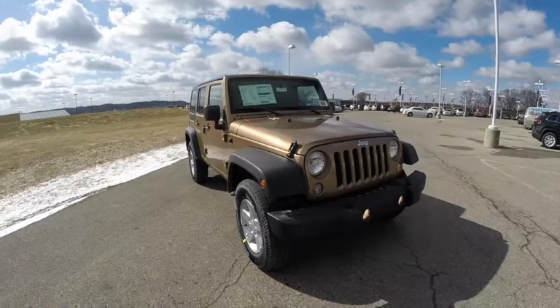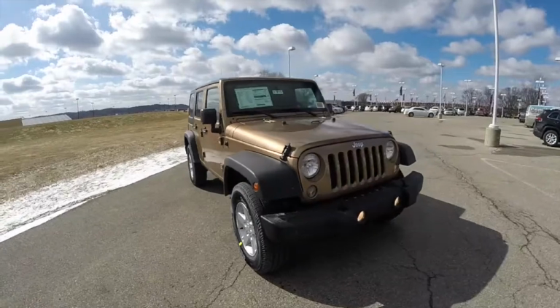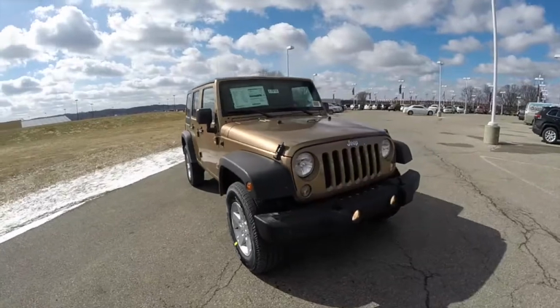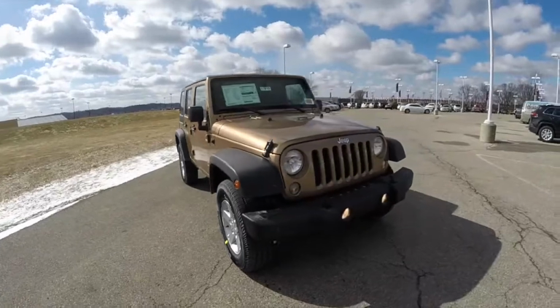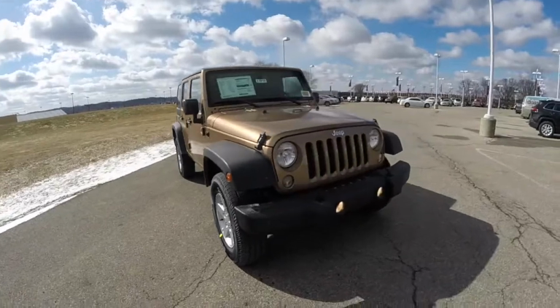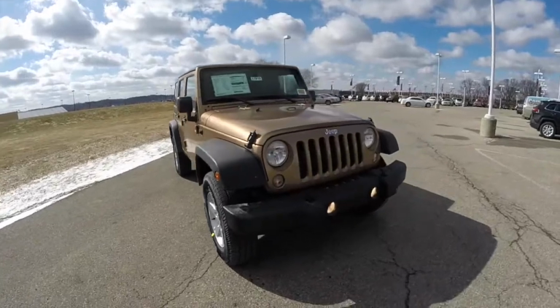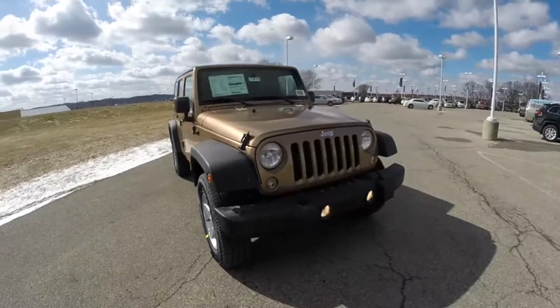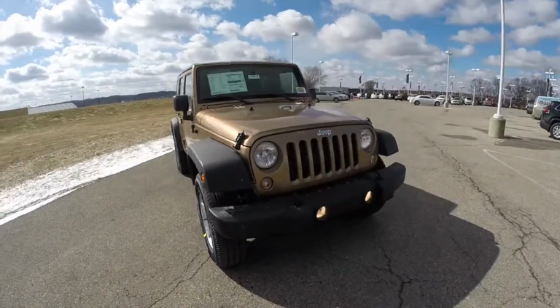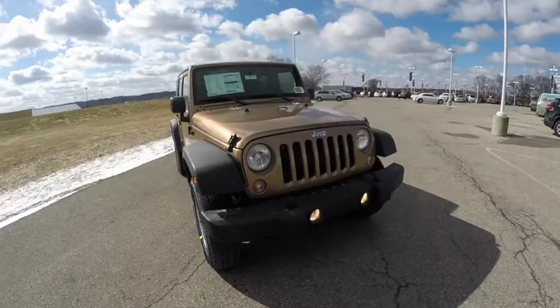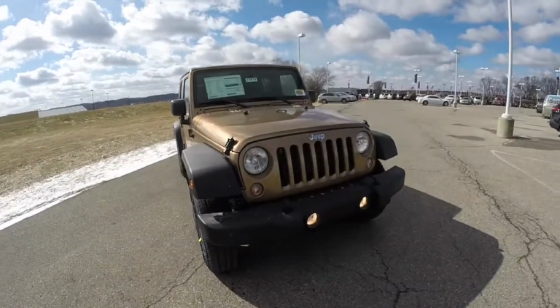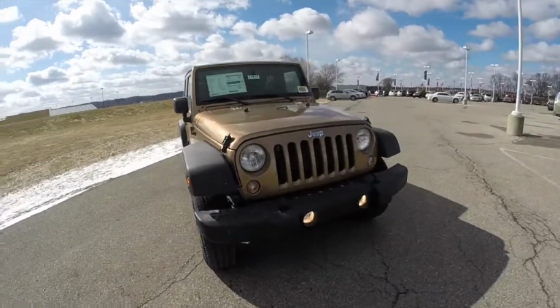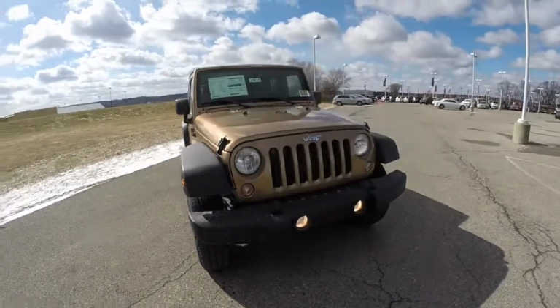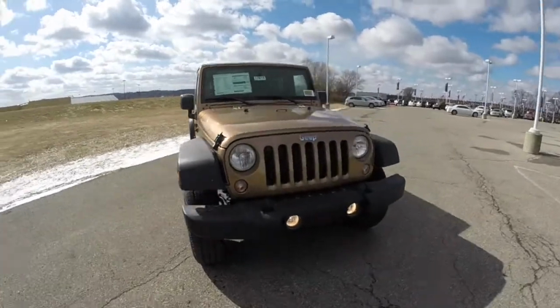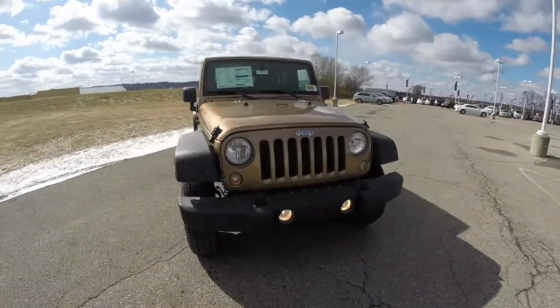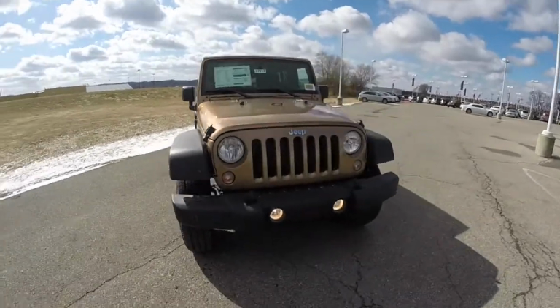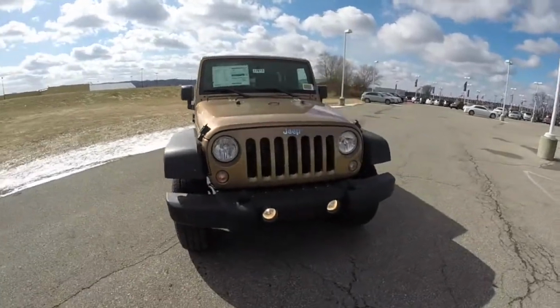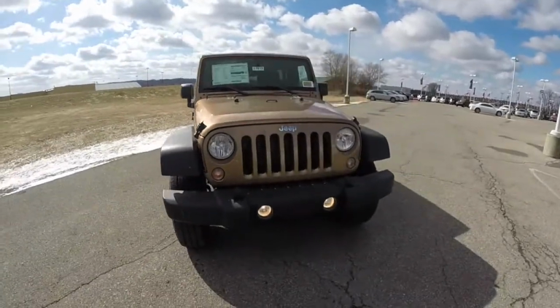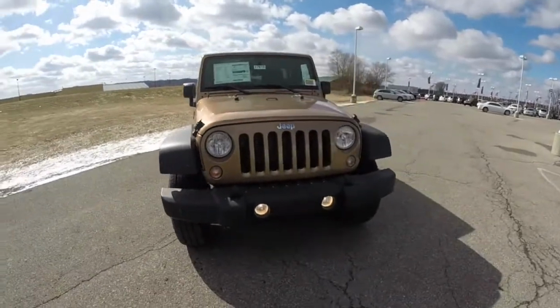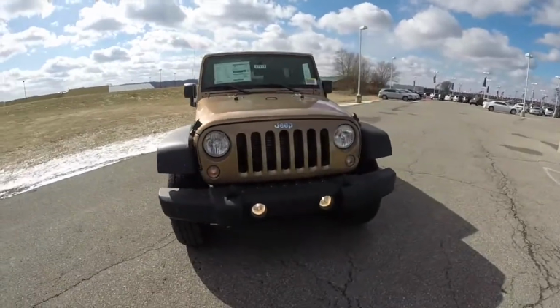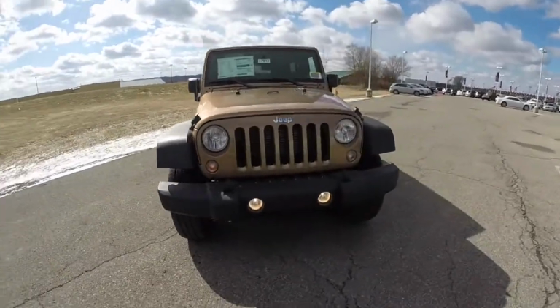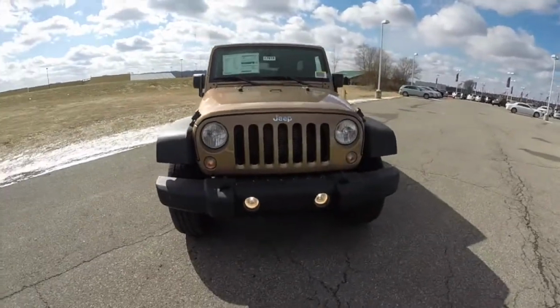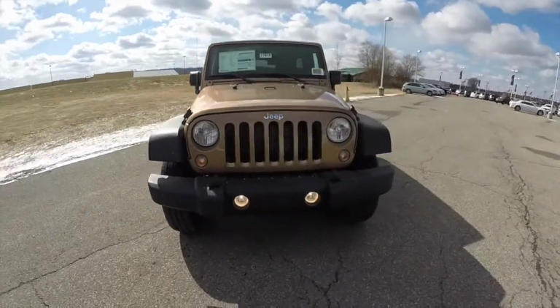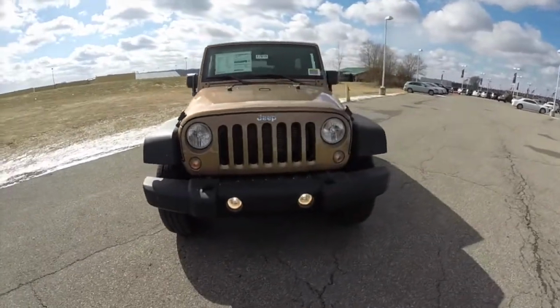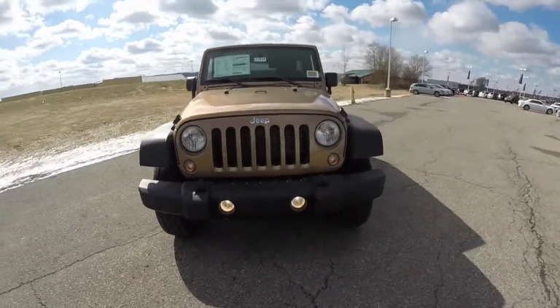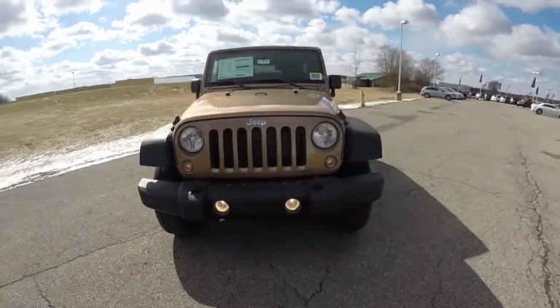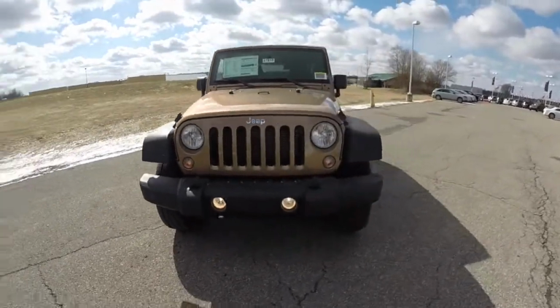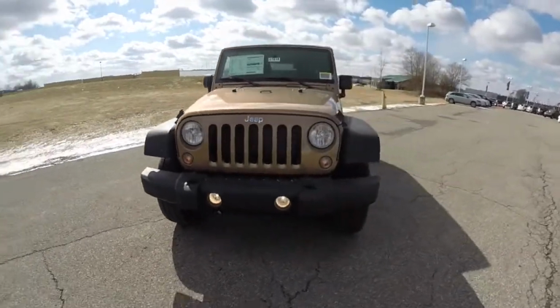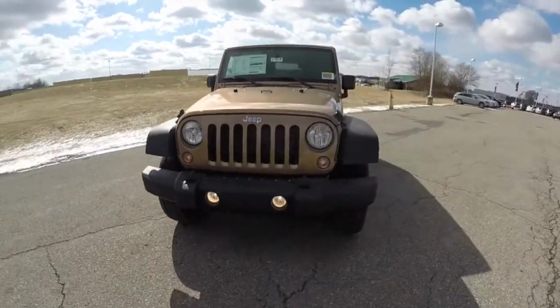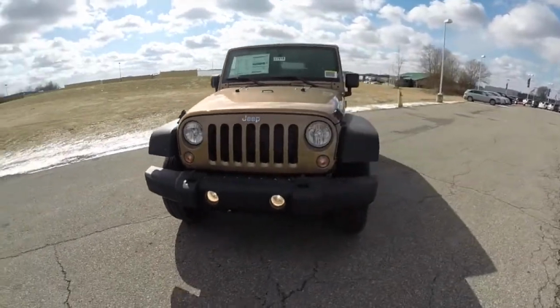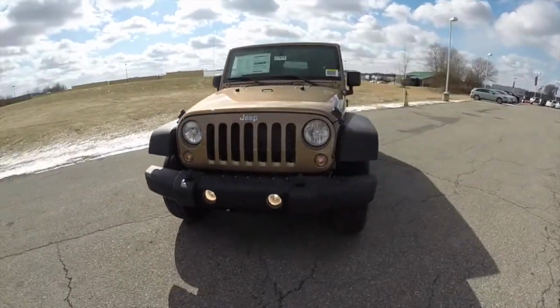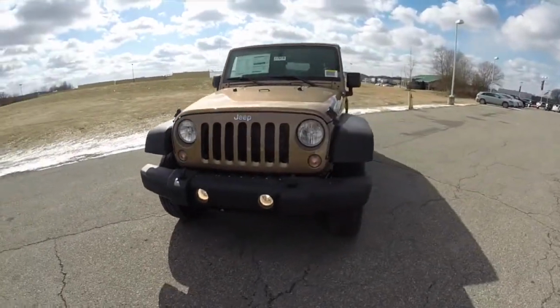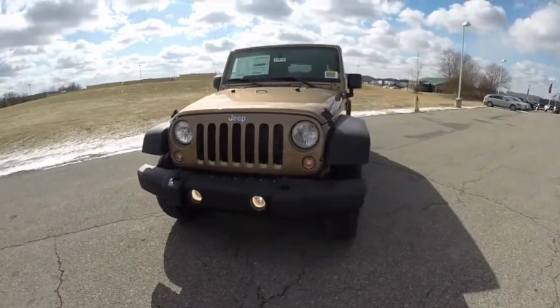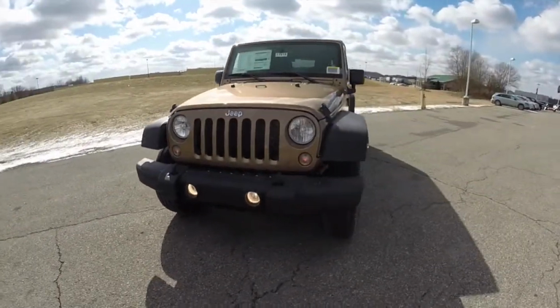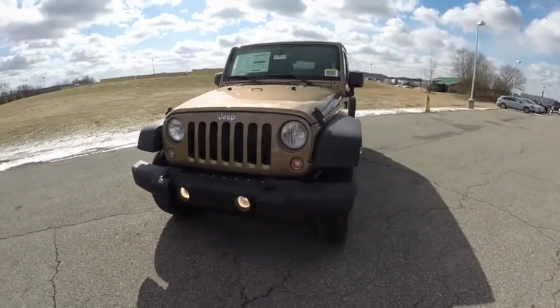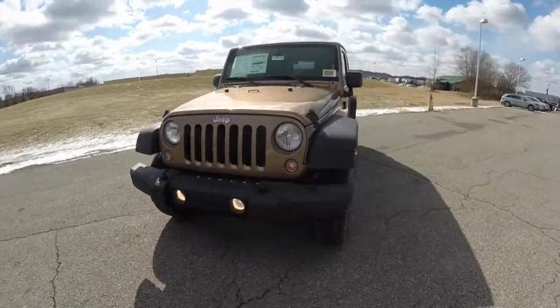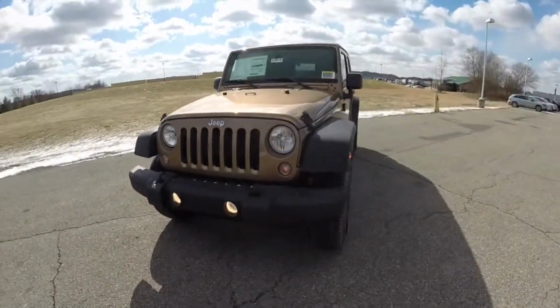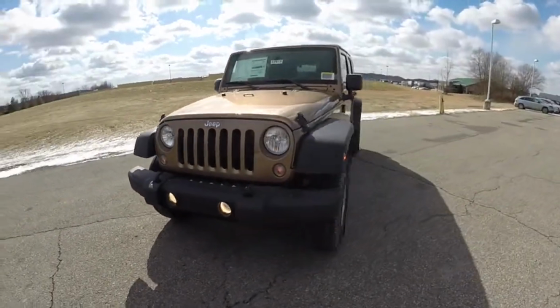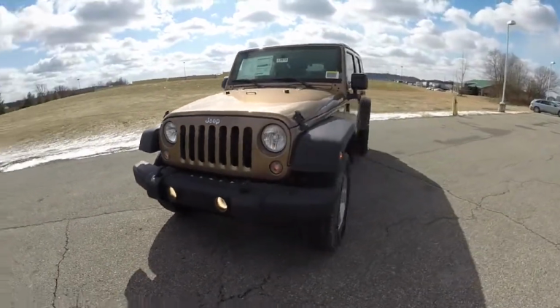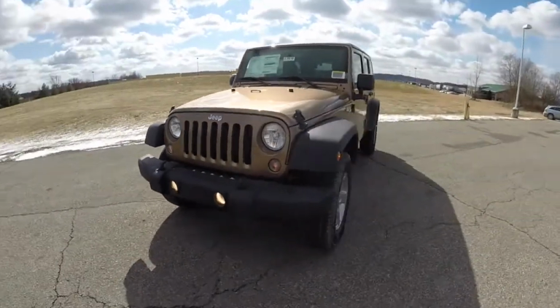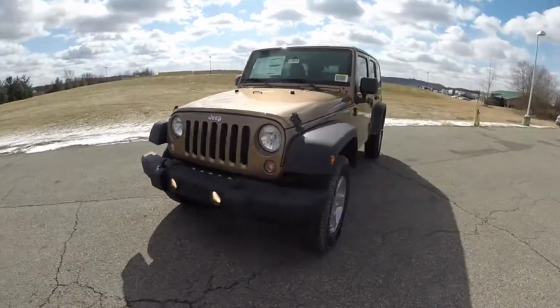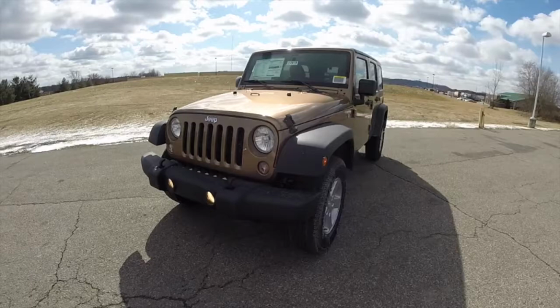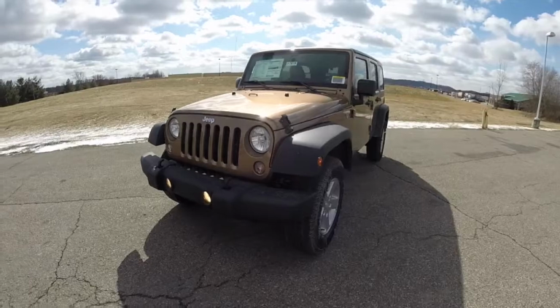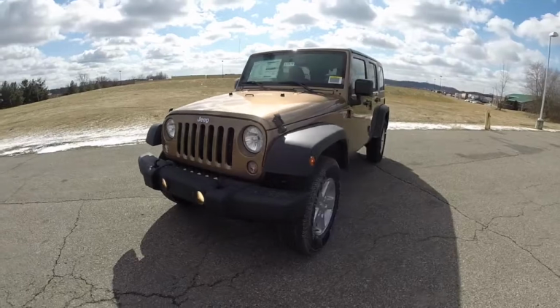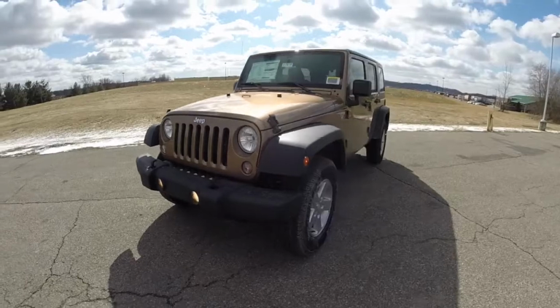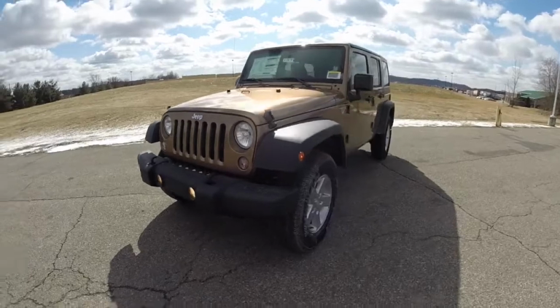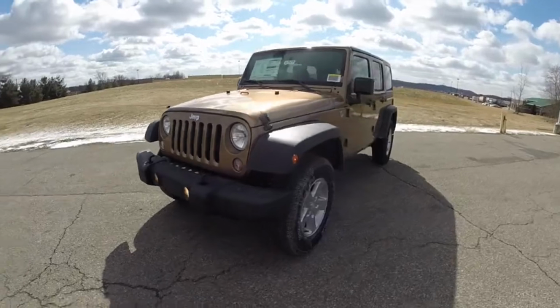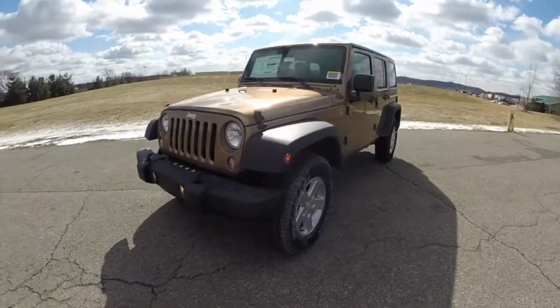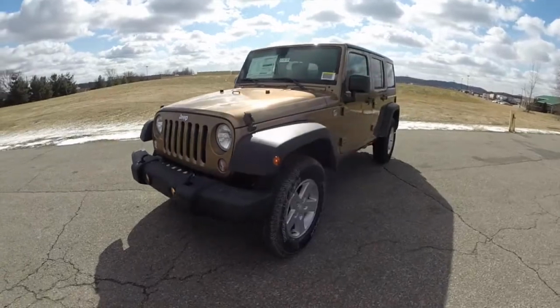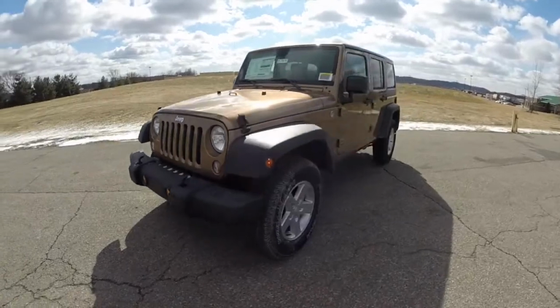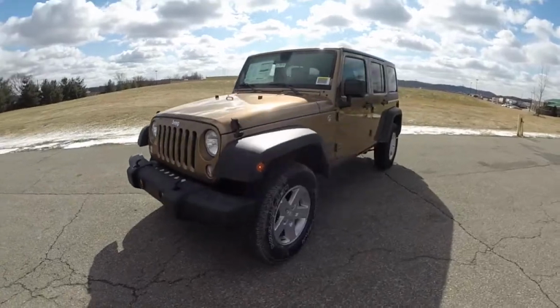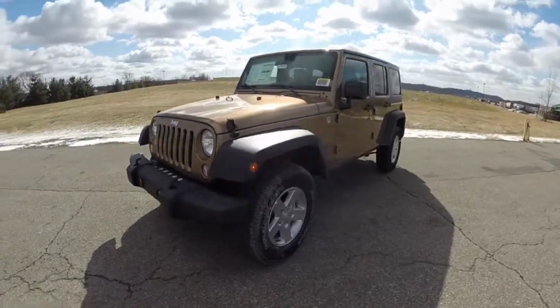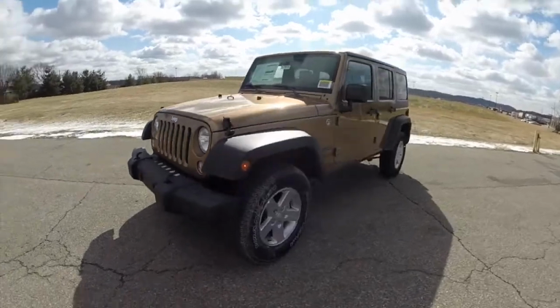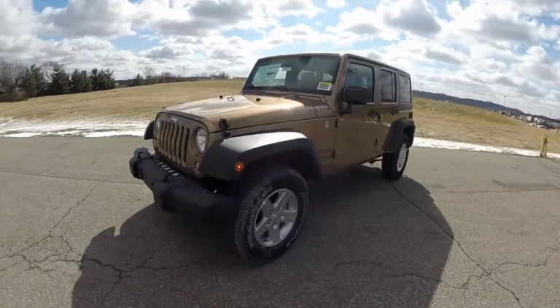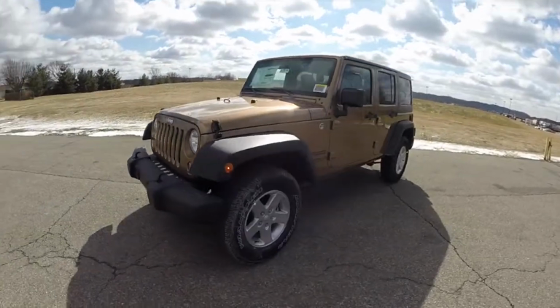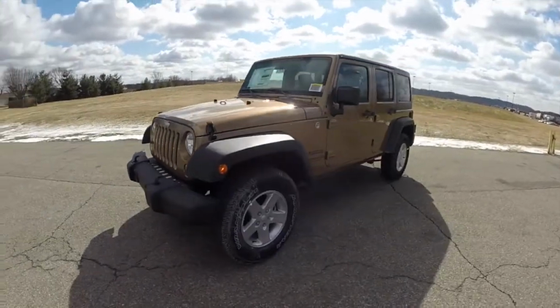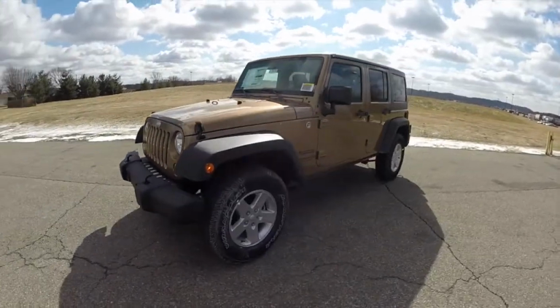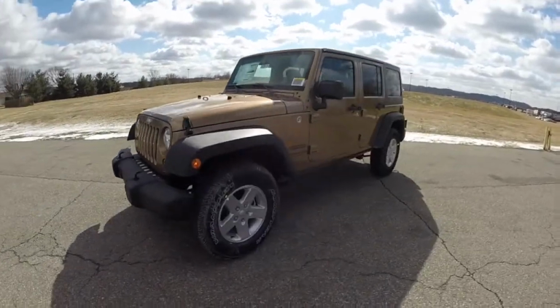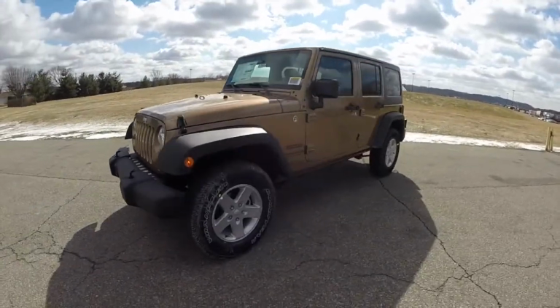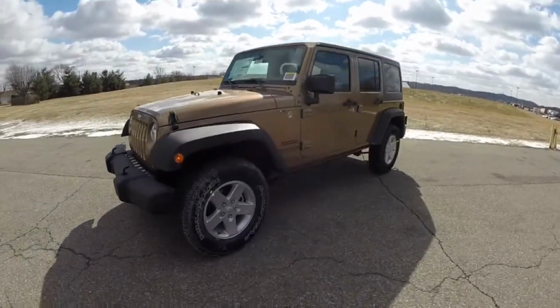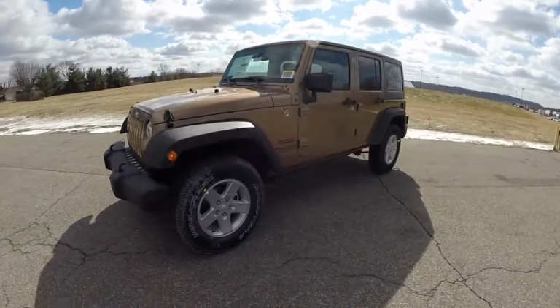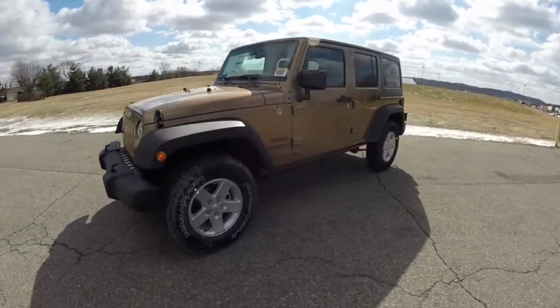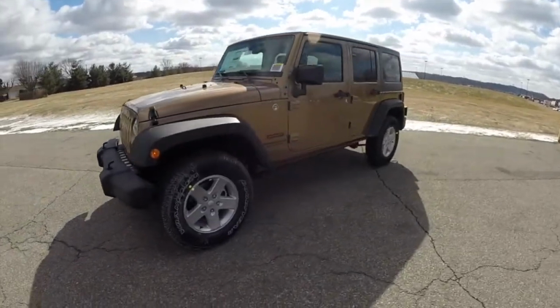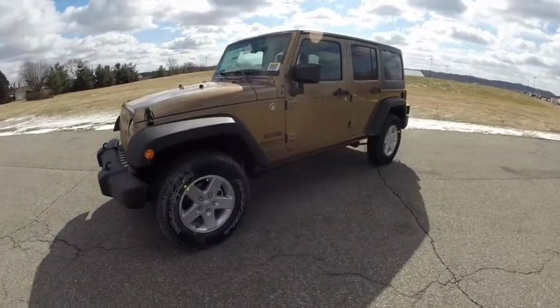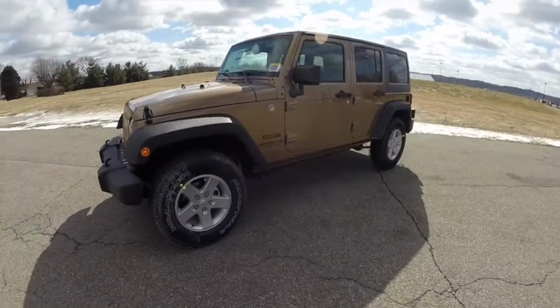Hello everyone, today we're going to take a quick walk around look at this brand new 2015 Jeep Wrangler Unlimited Sport.